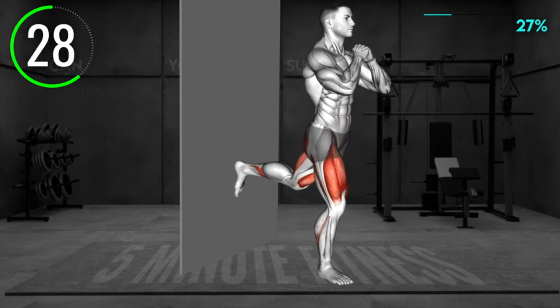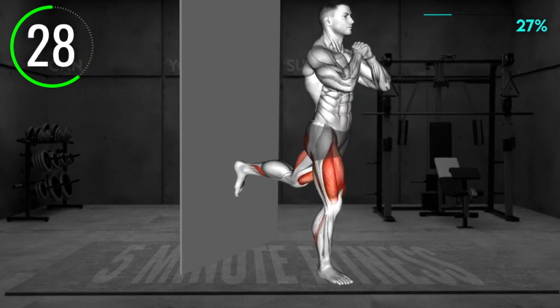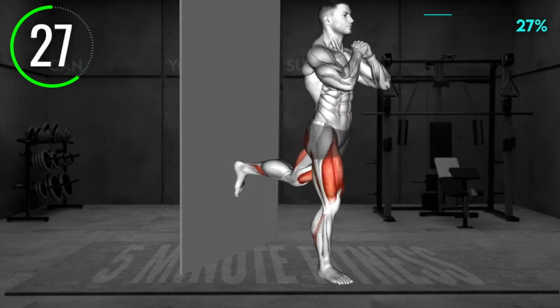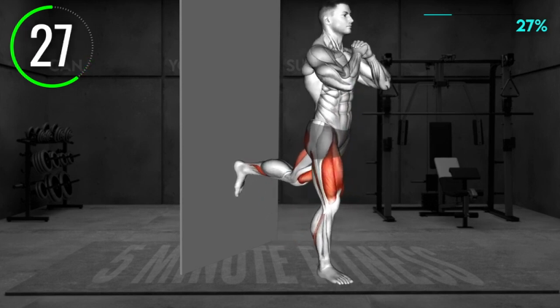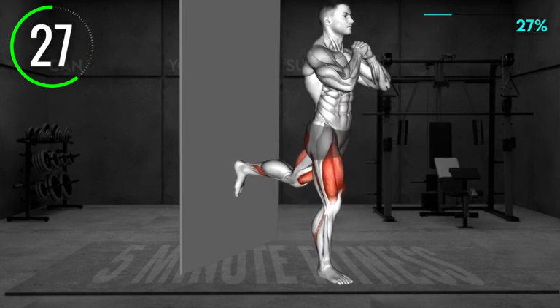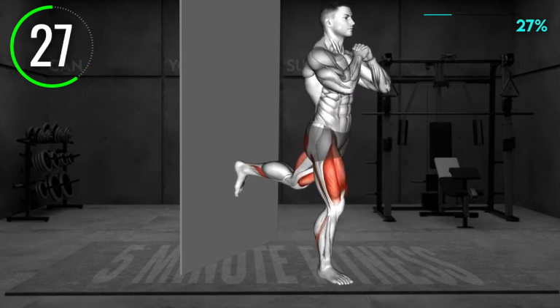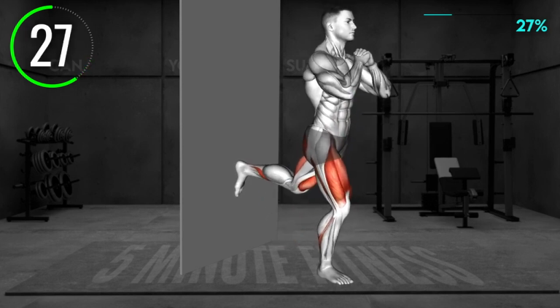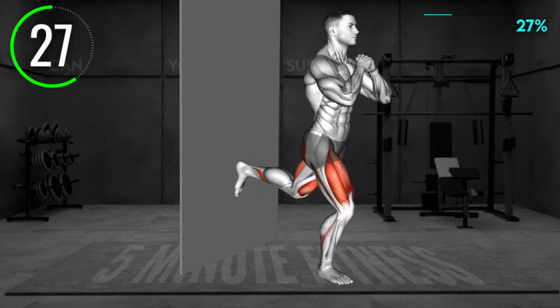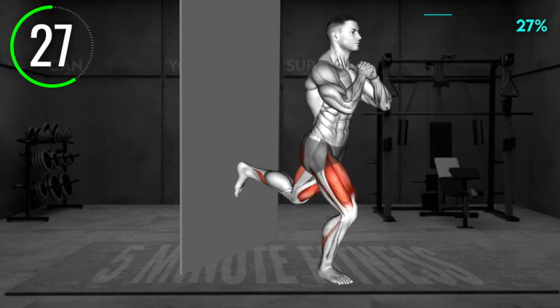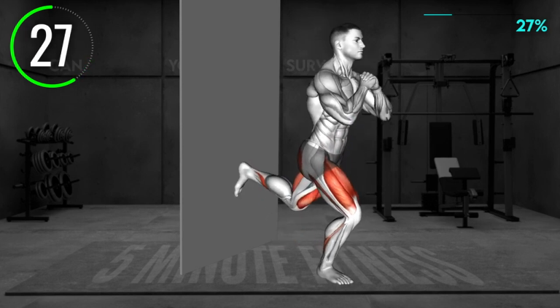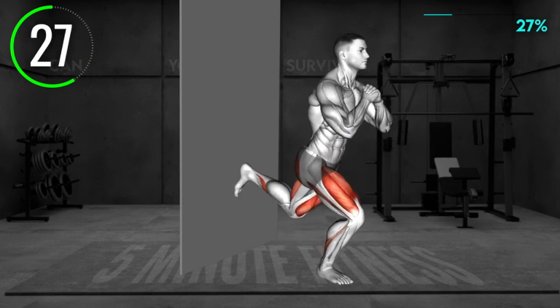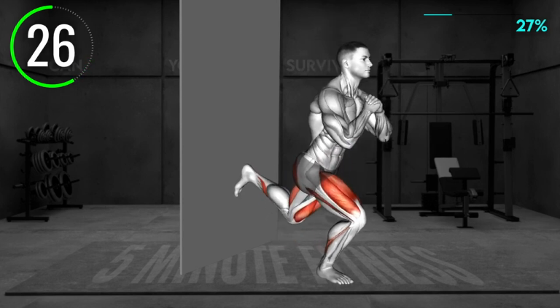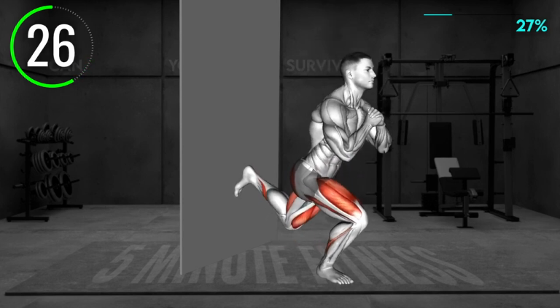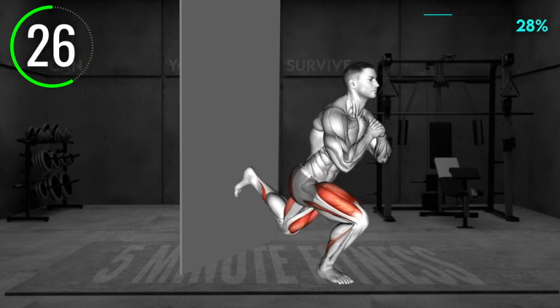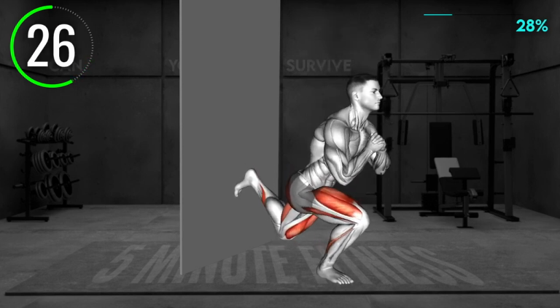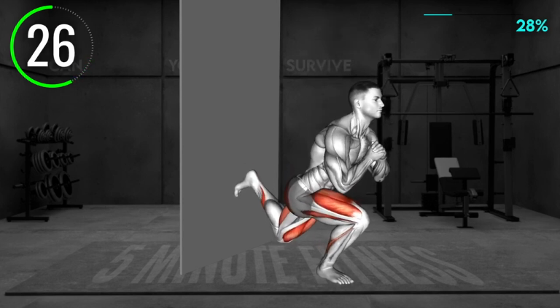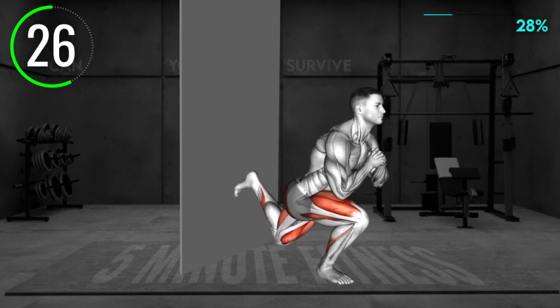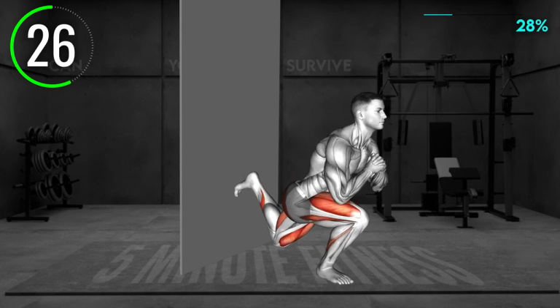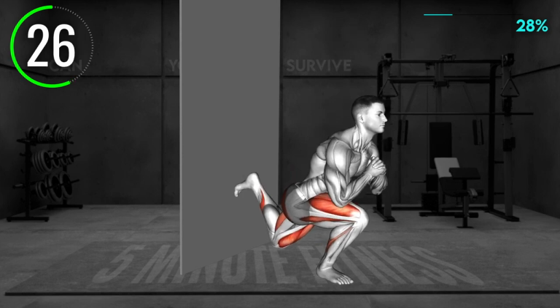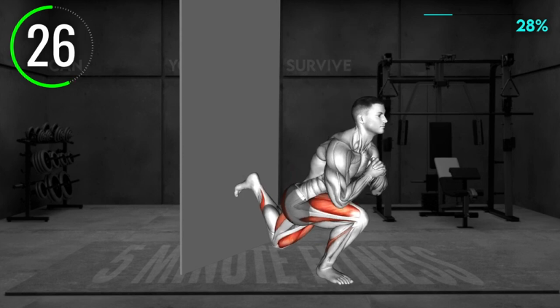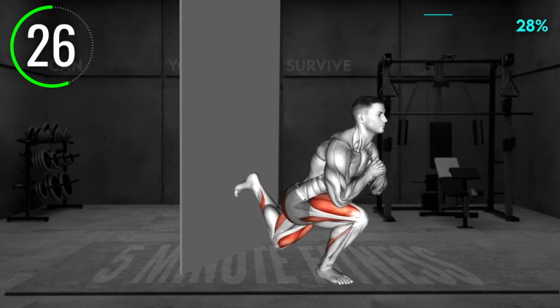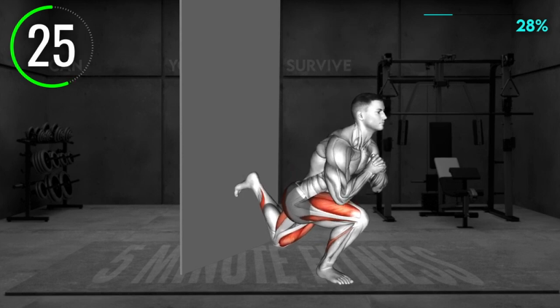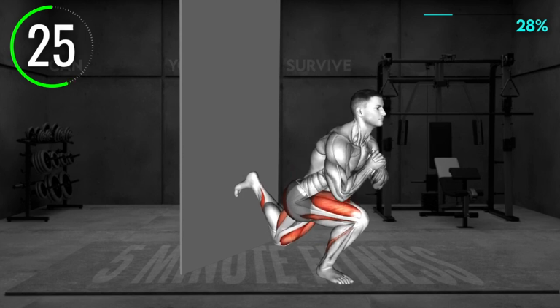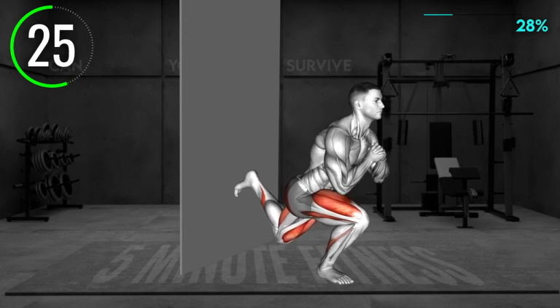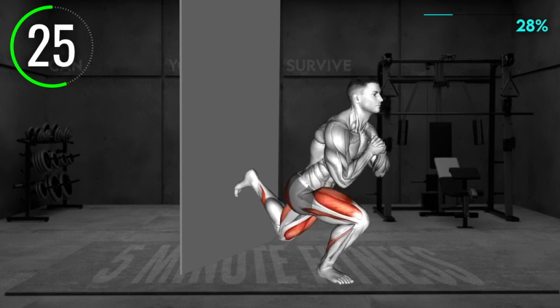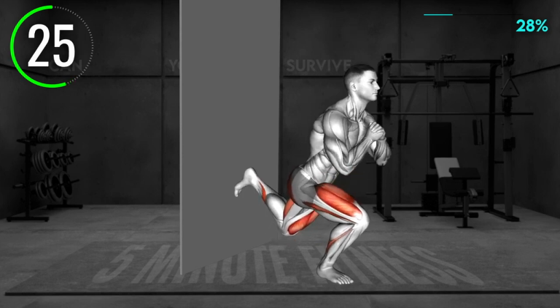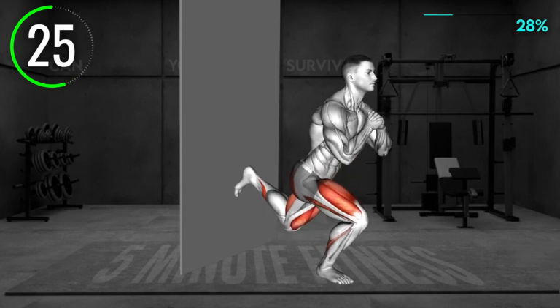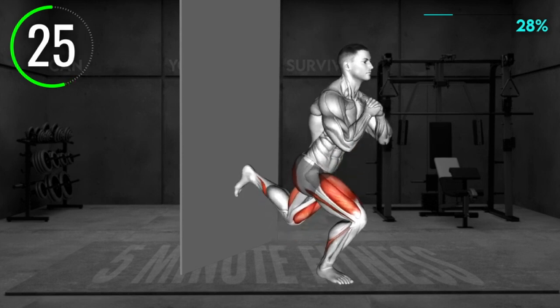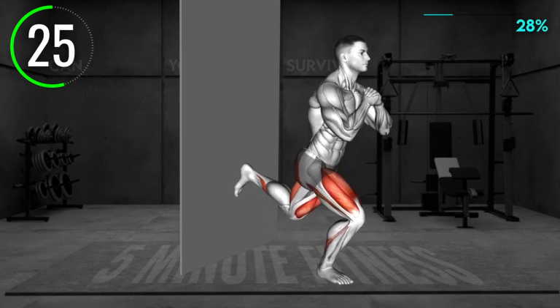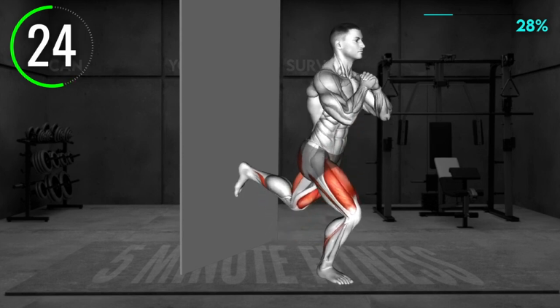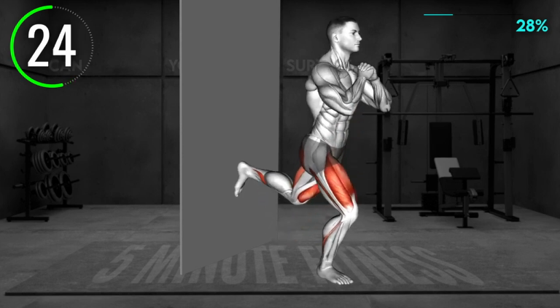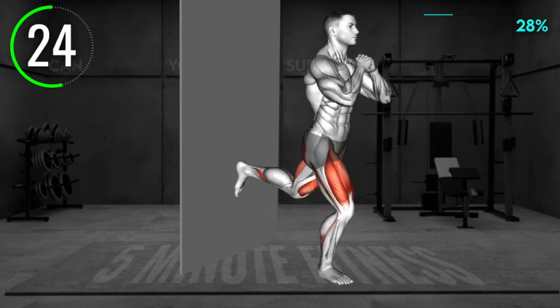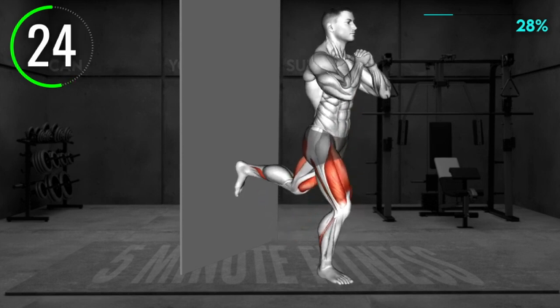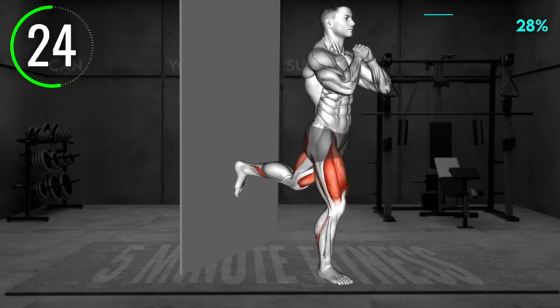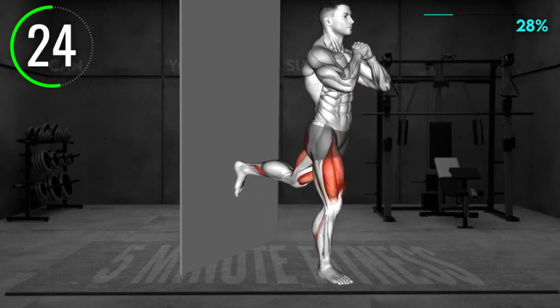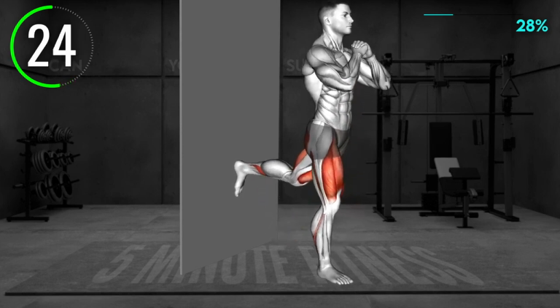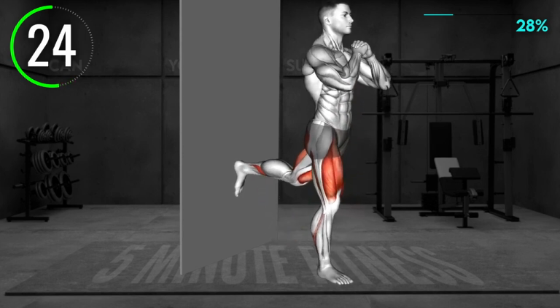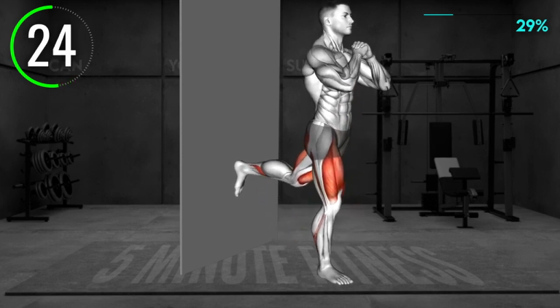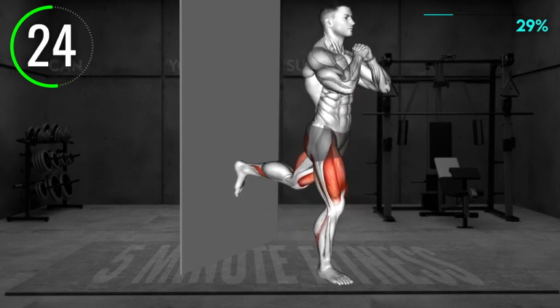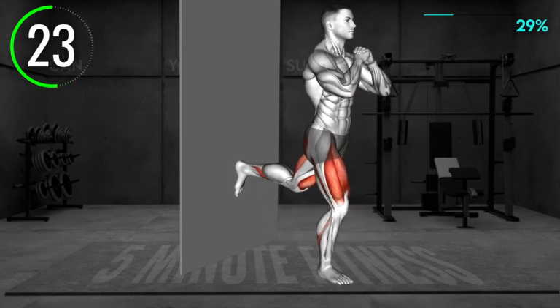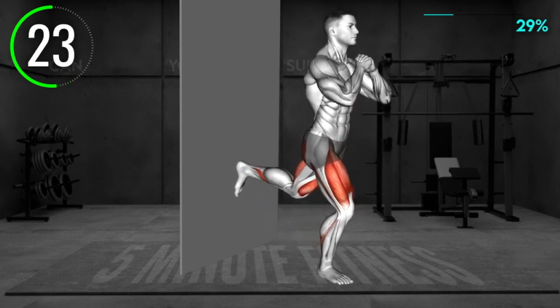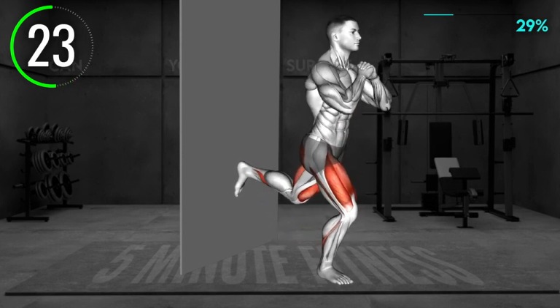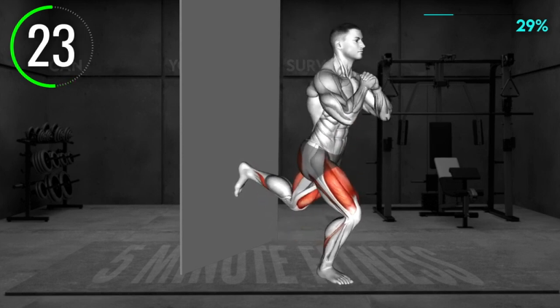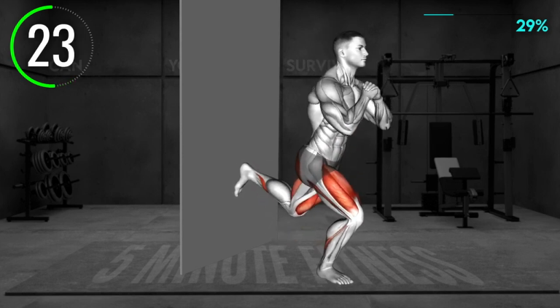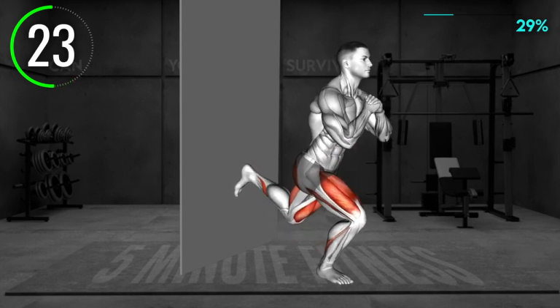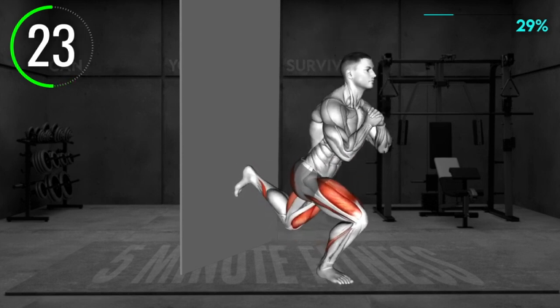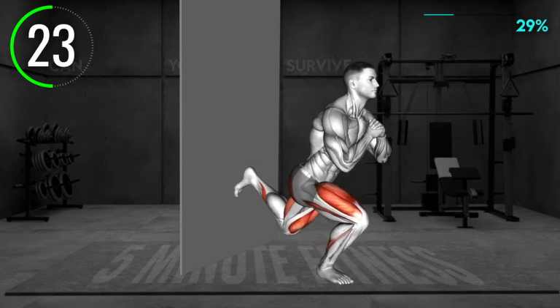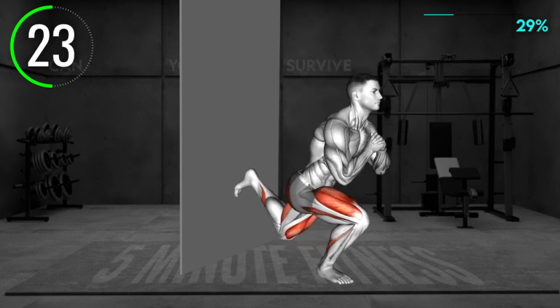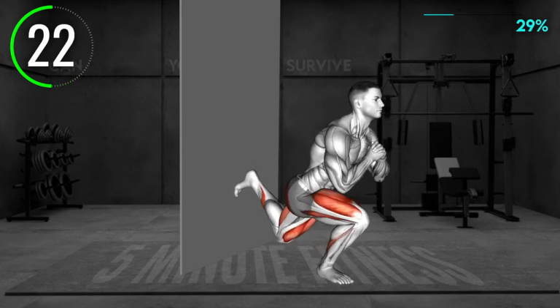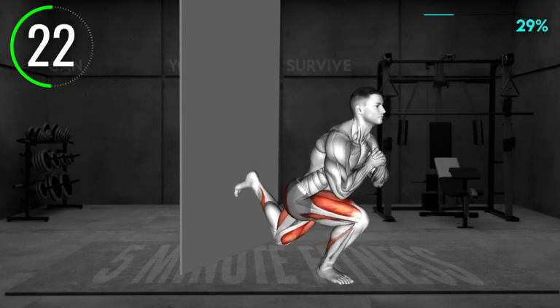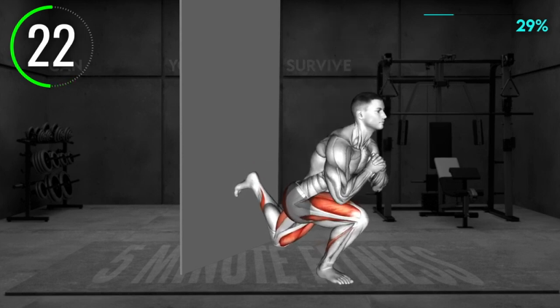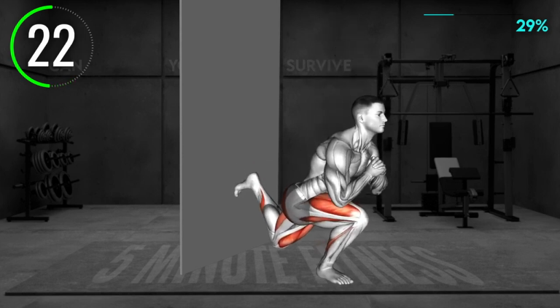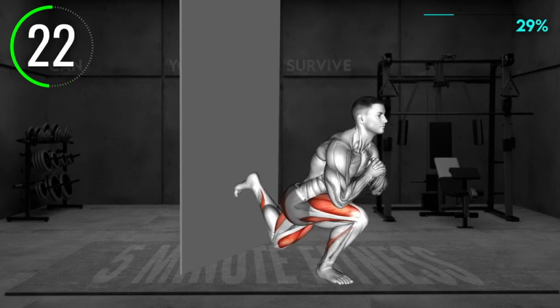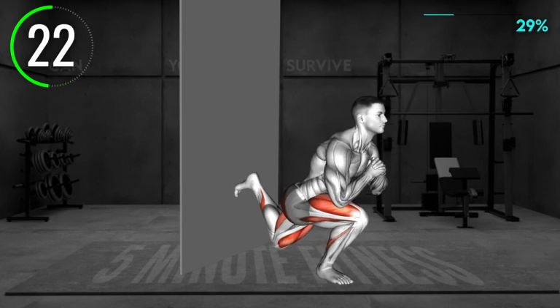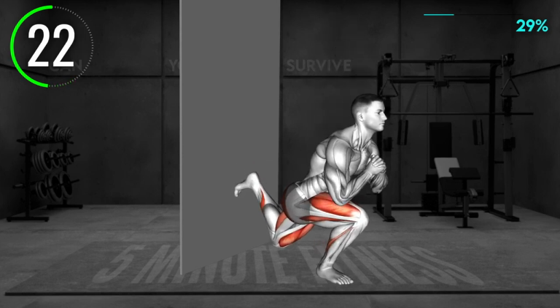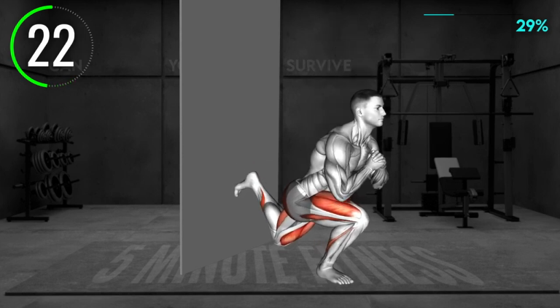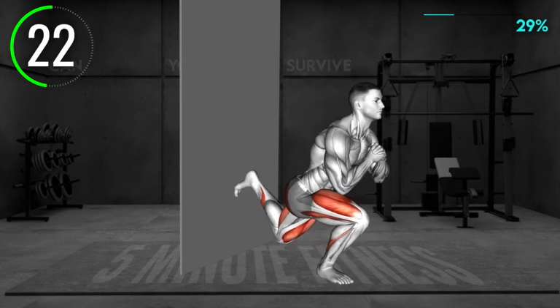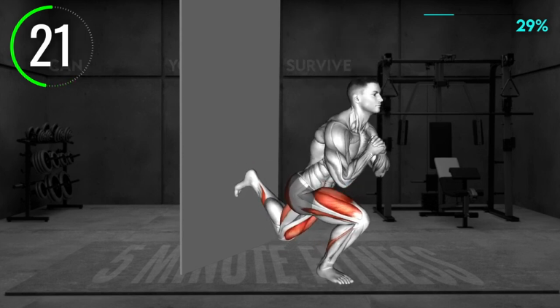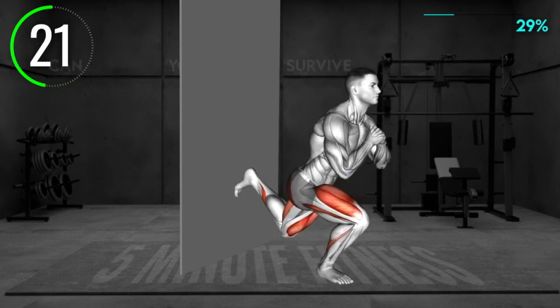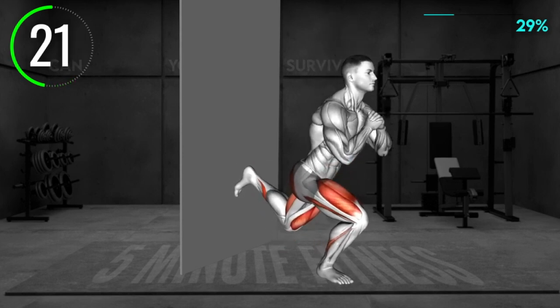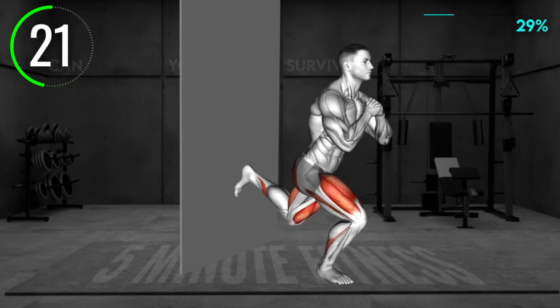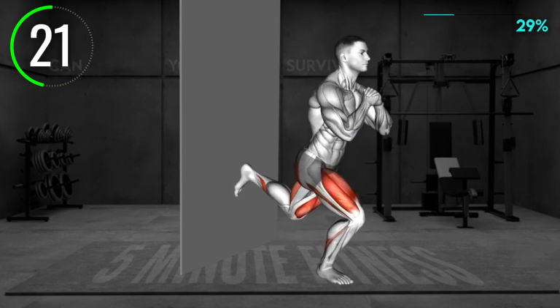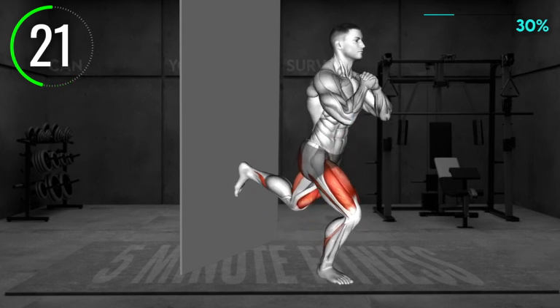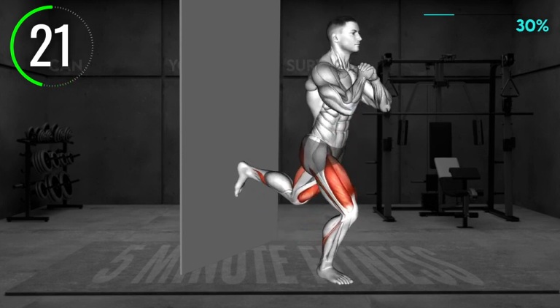Now, bend your knees and lower toward the floor as low as you feel comfortable. Push from your right leg back to the starting position and repeat.